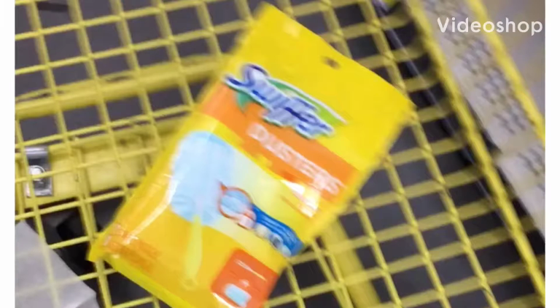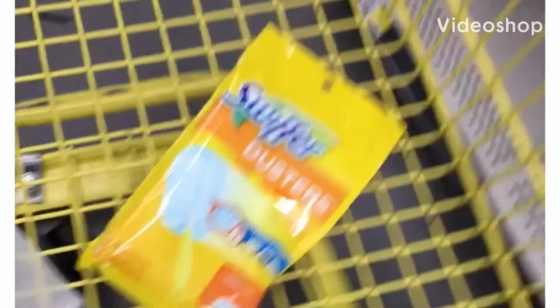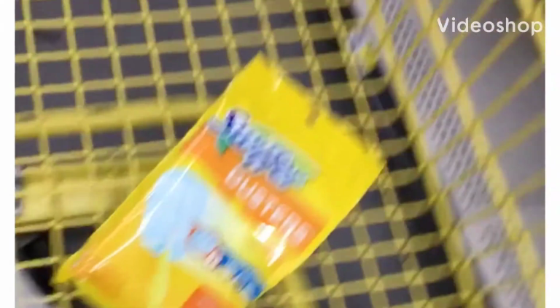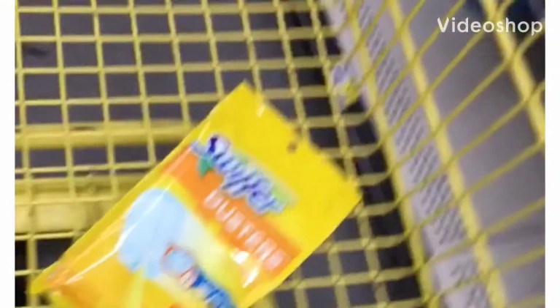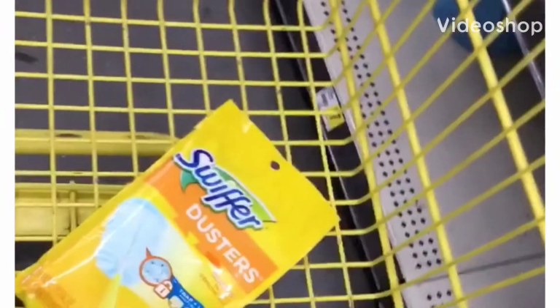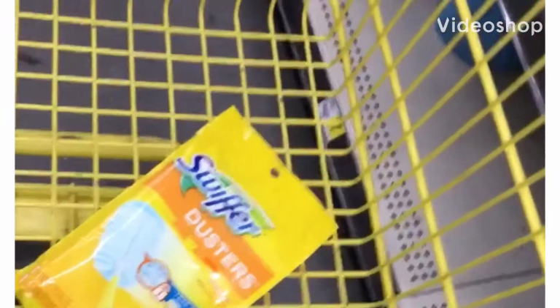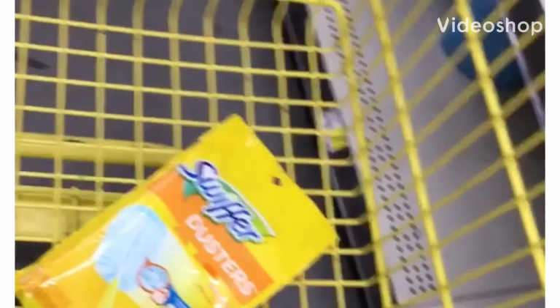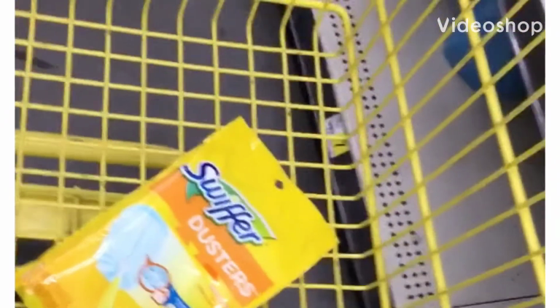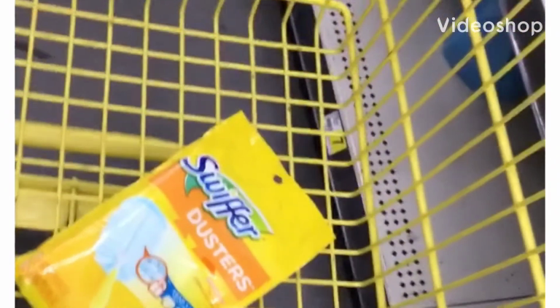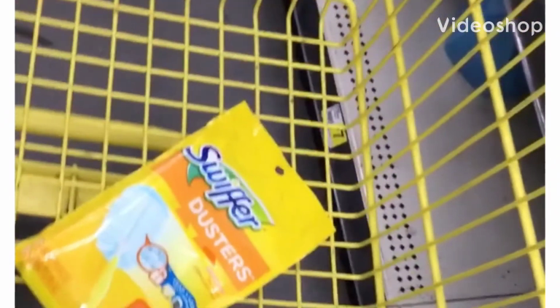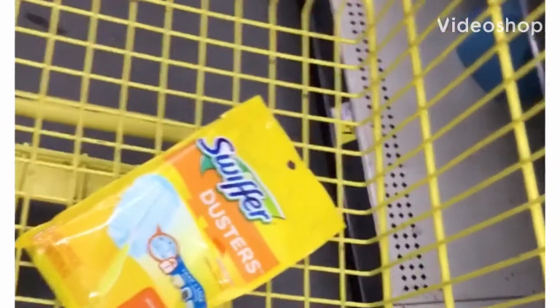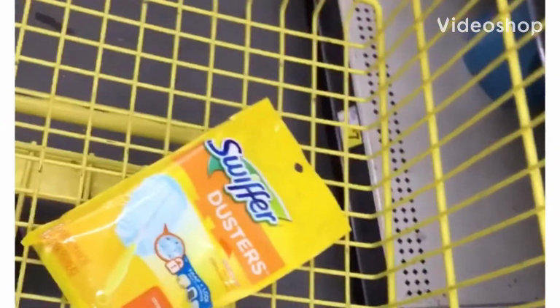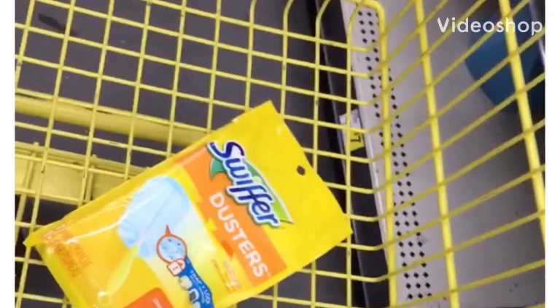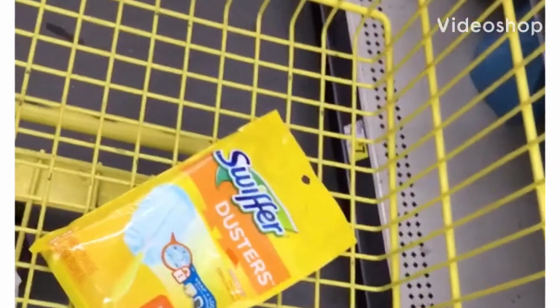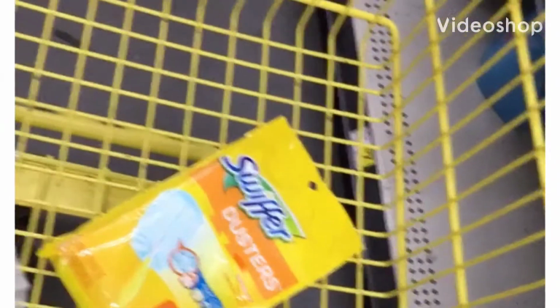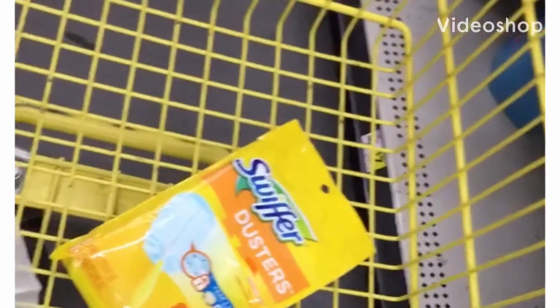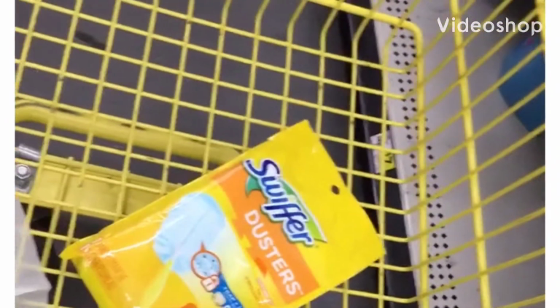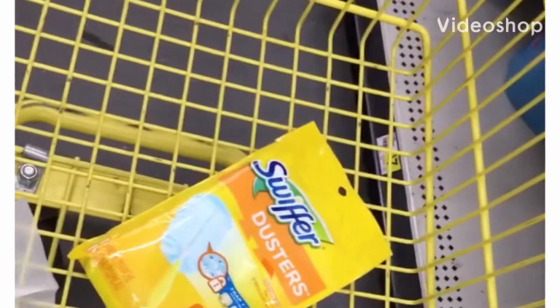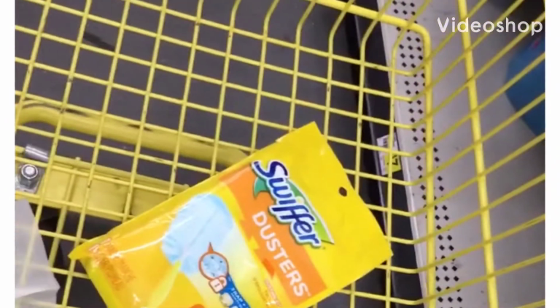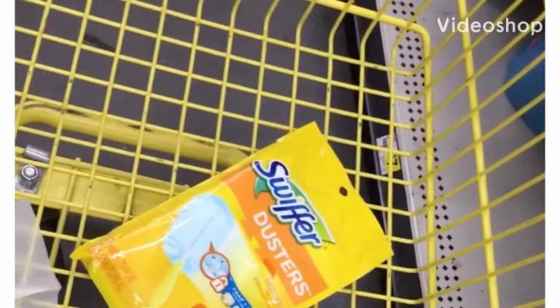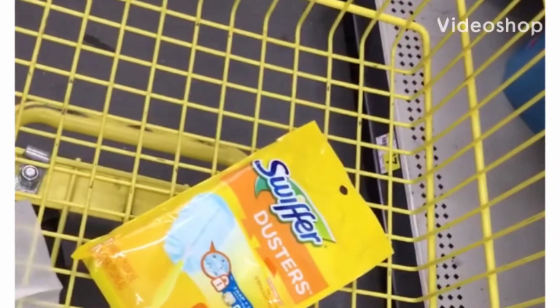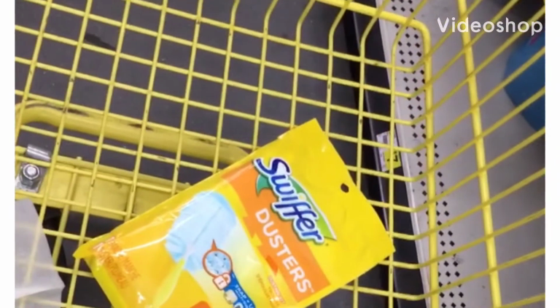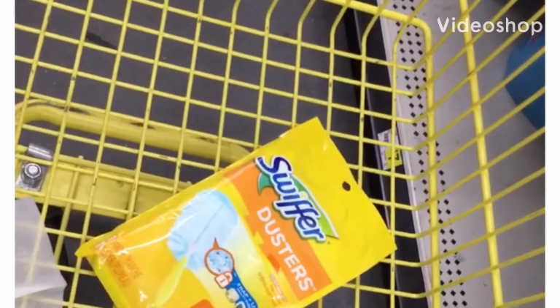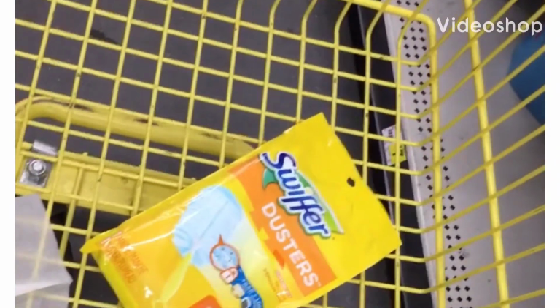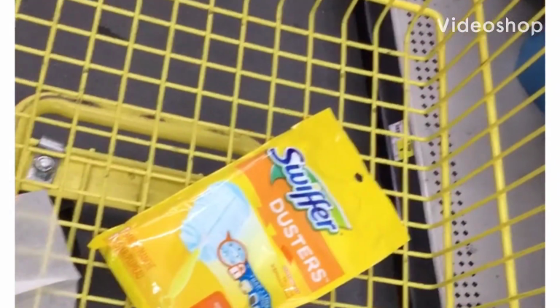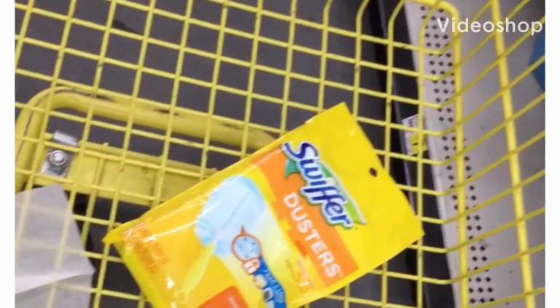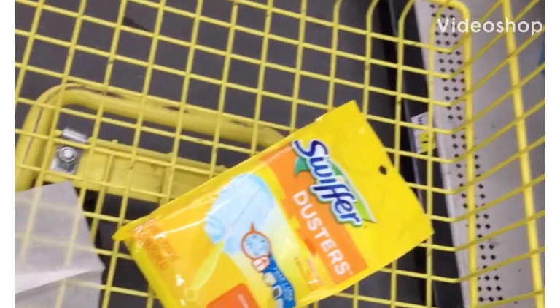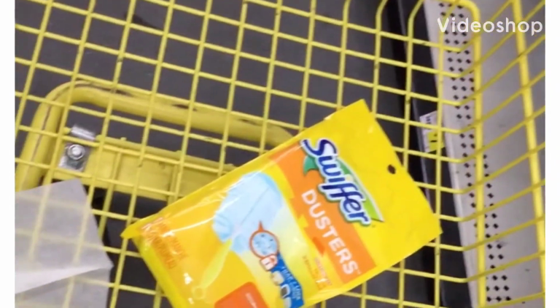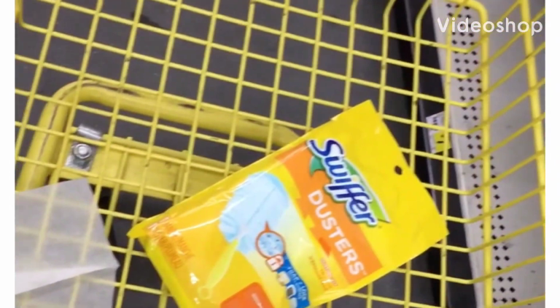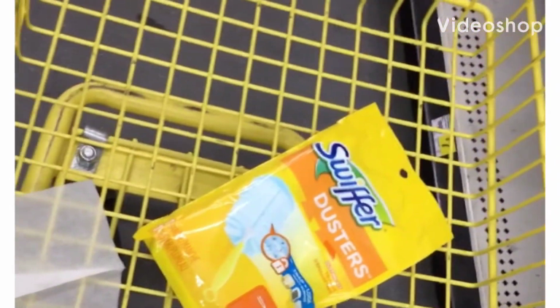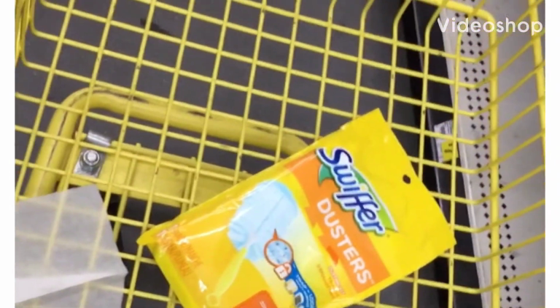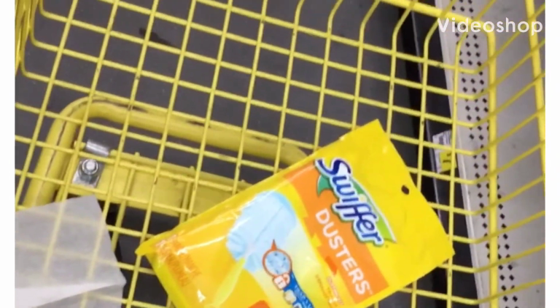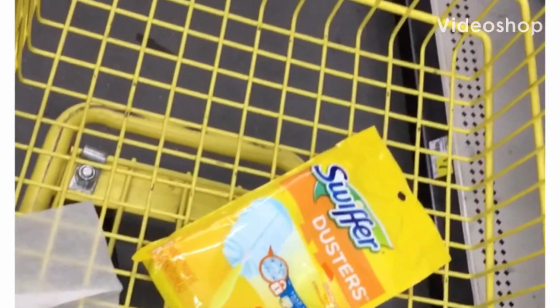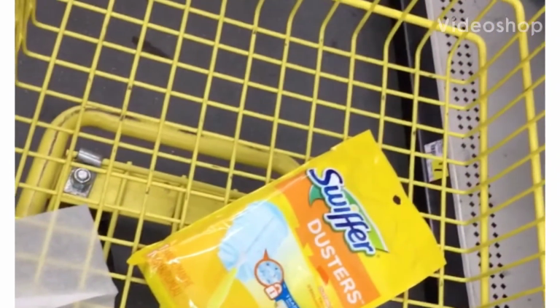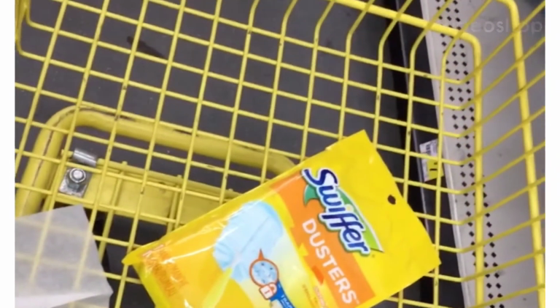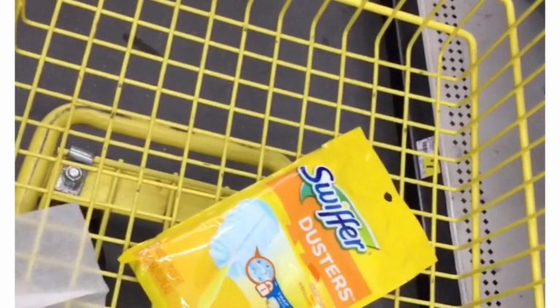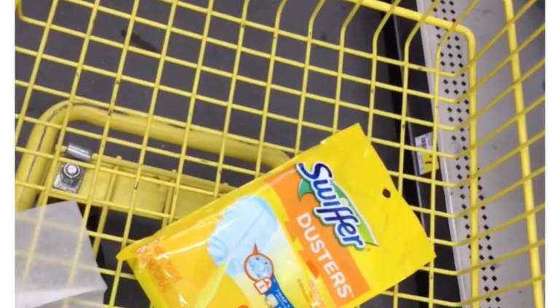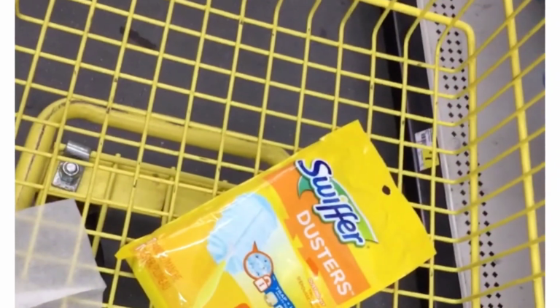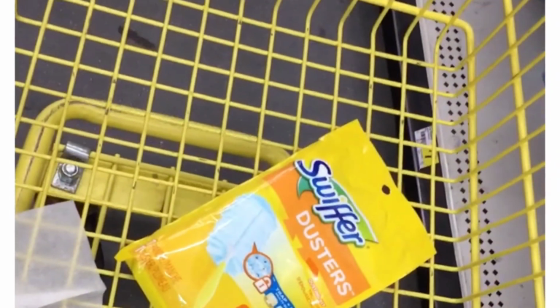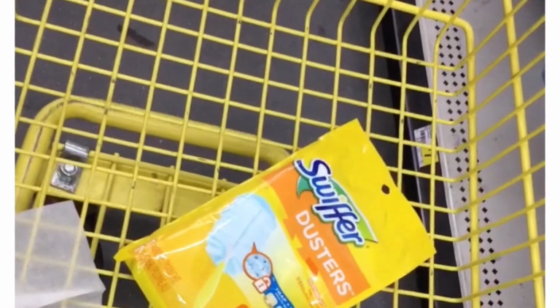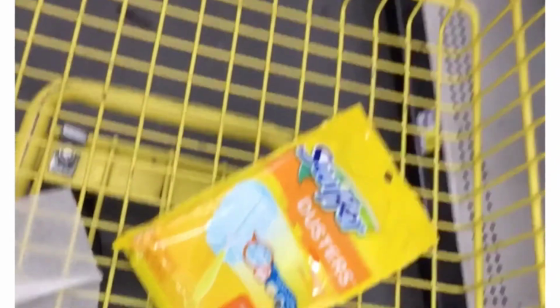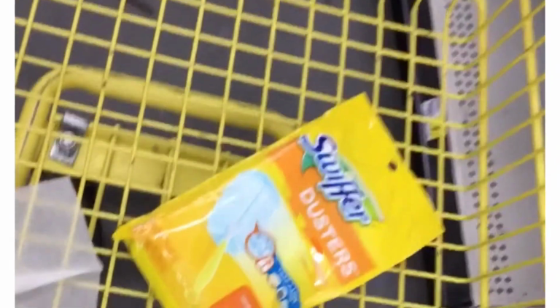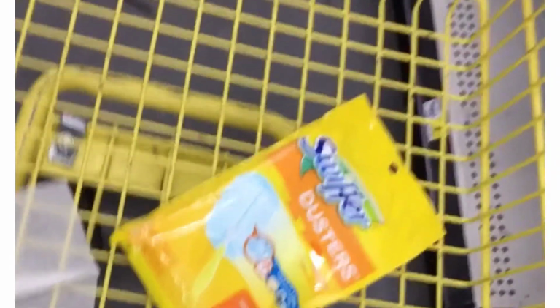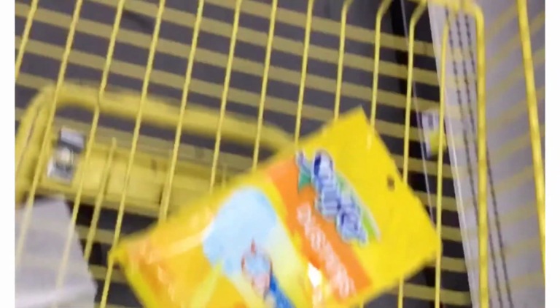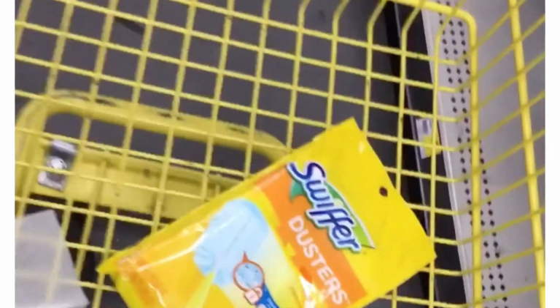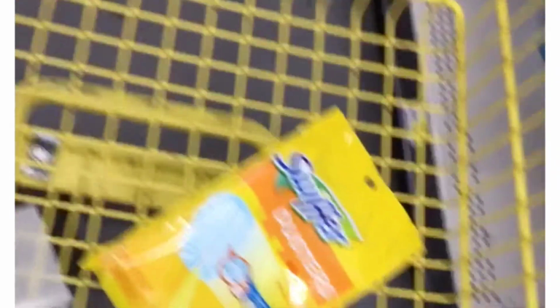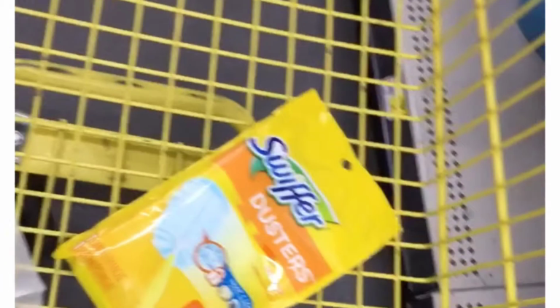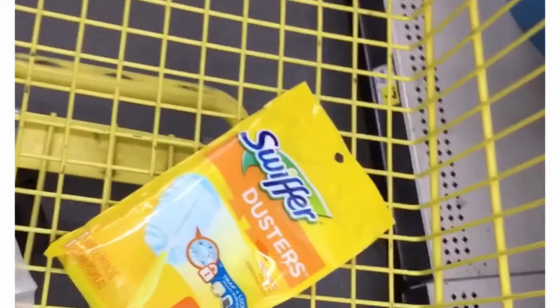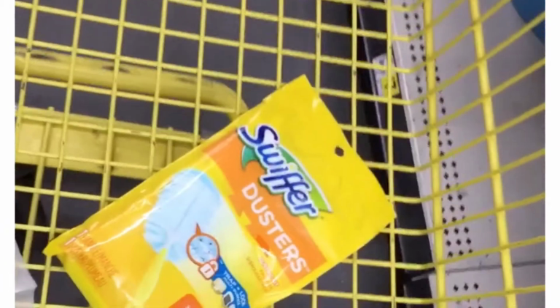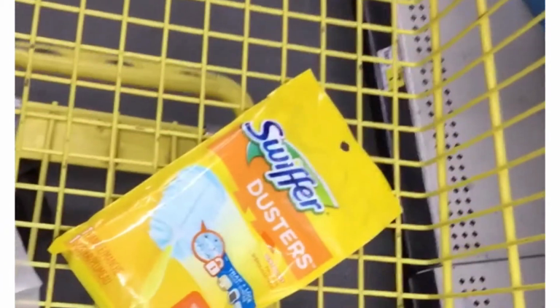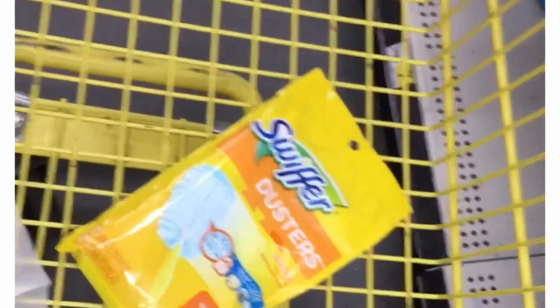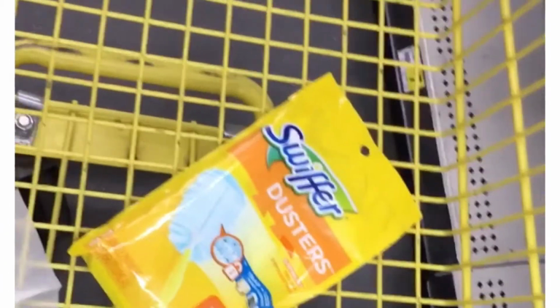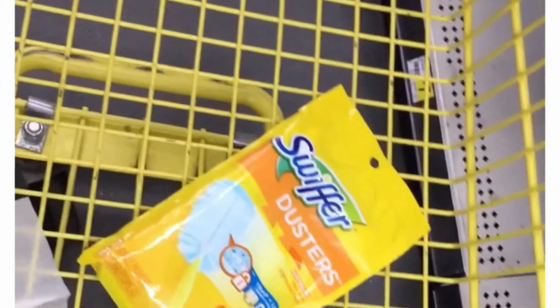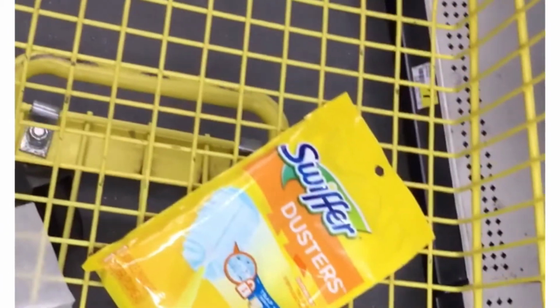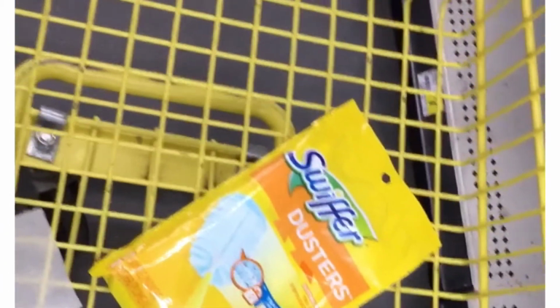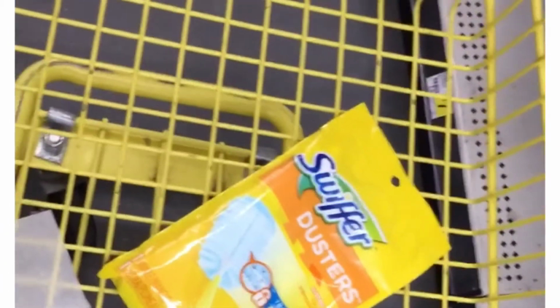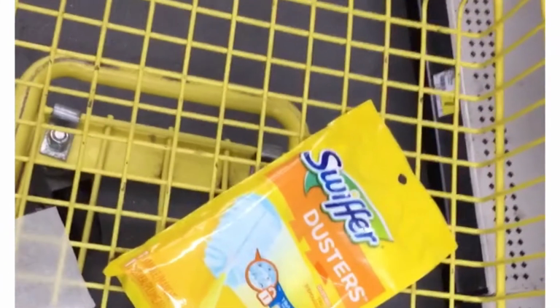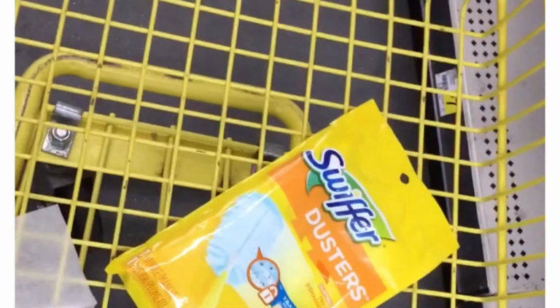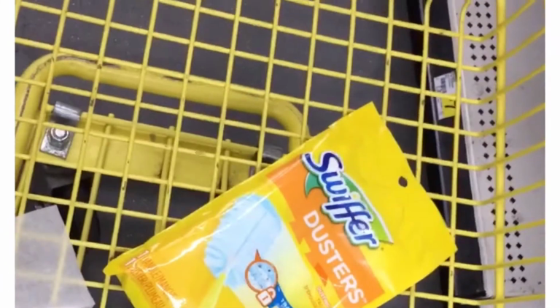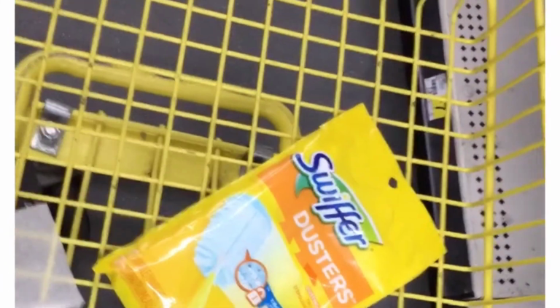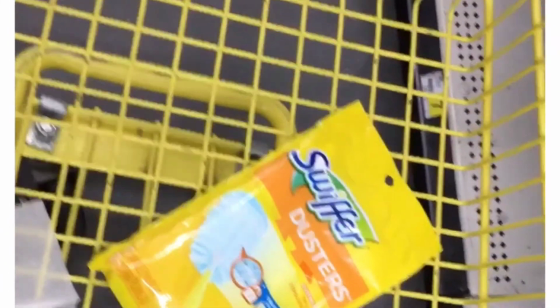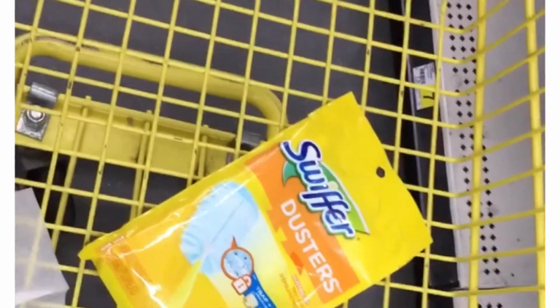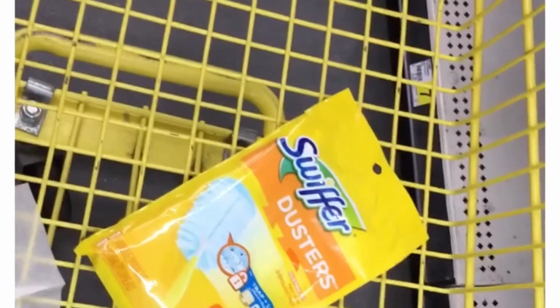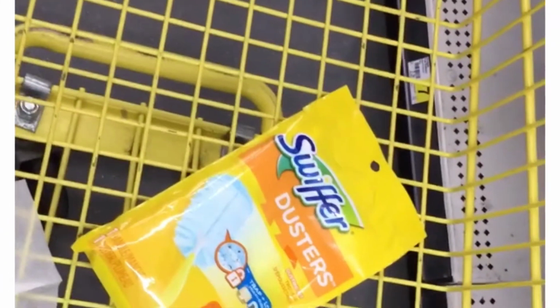Hey y'all, welcome back to my channel. We're at Dollar General and we're going to do some deals we can do now, and we're going to do a $10 challenge.